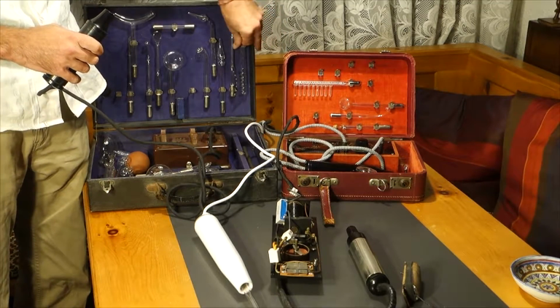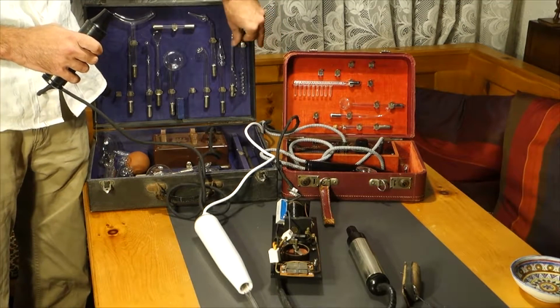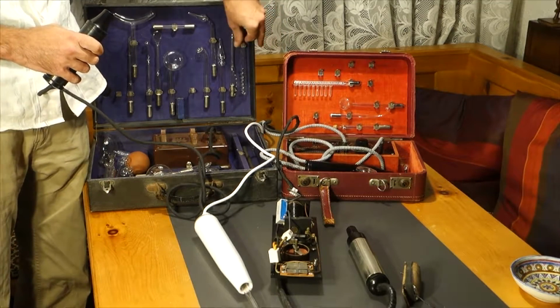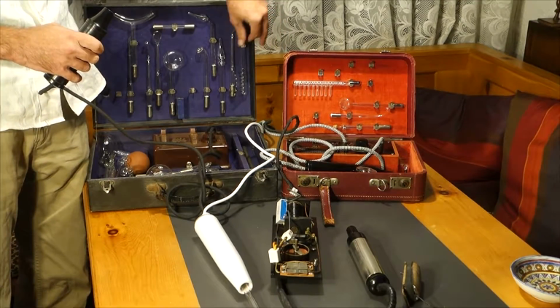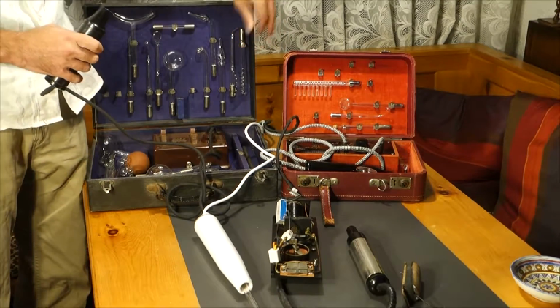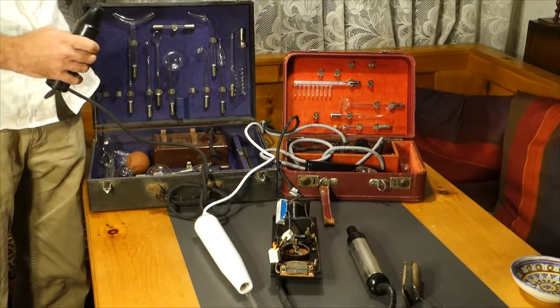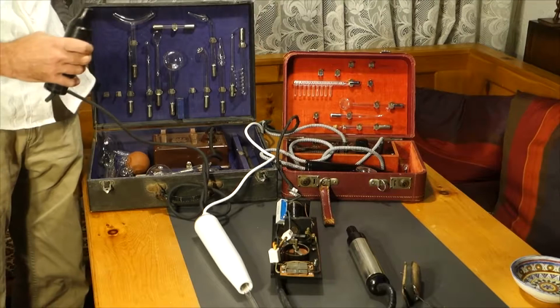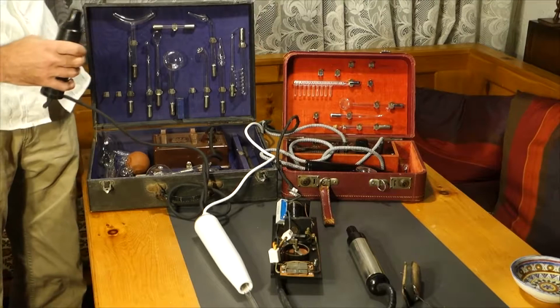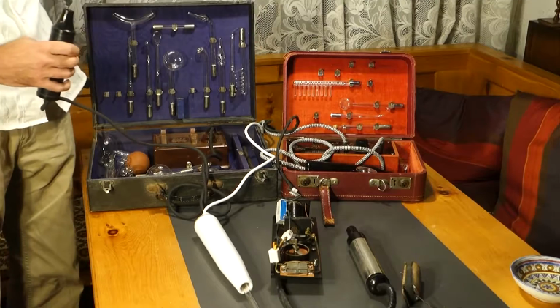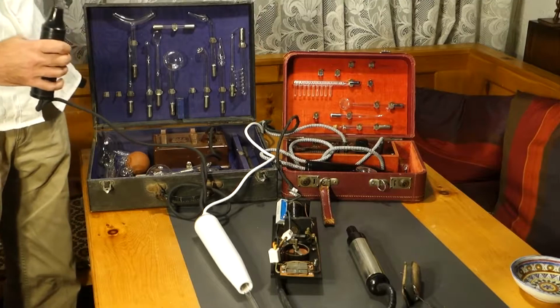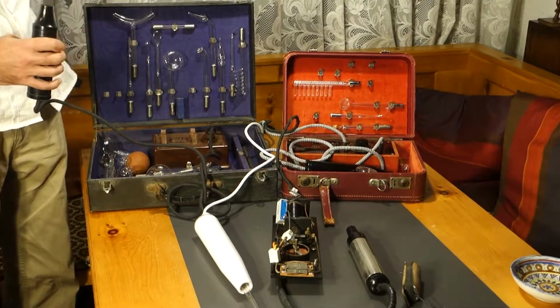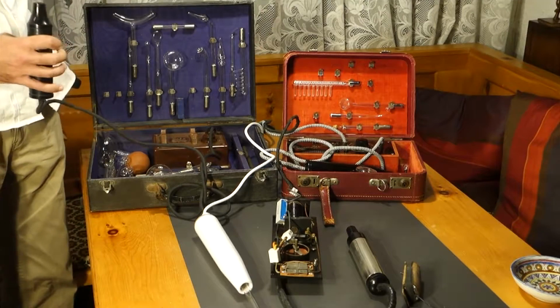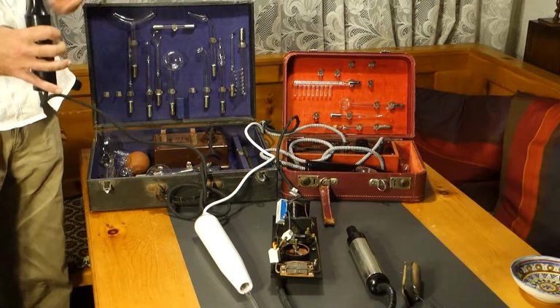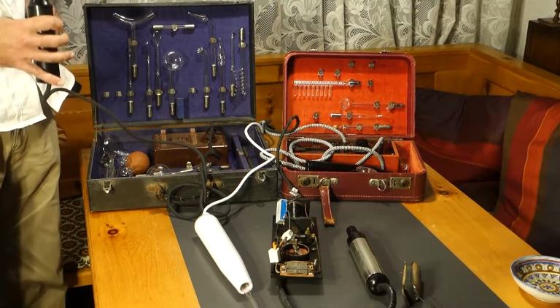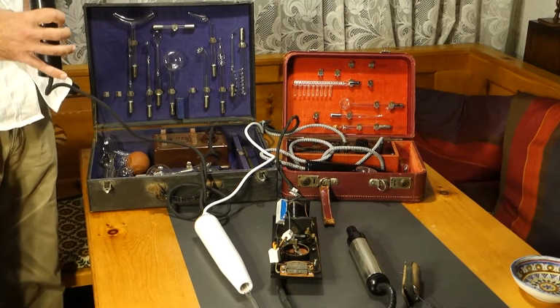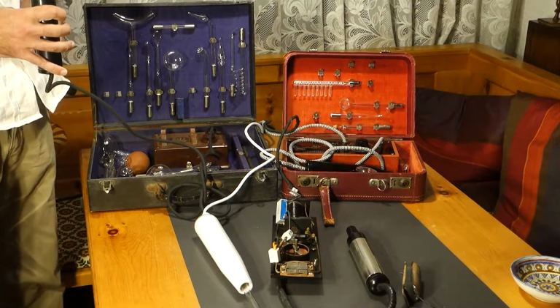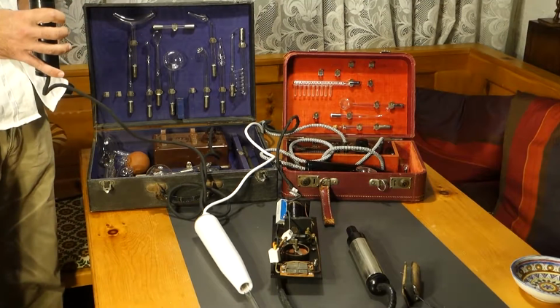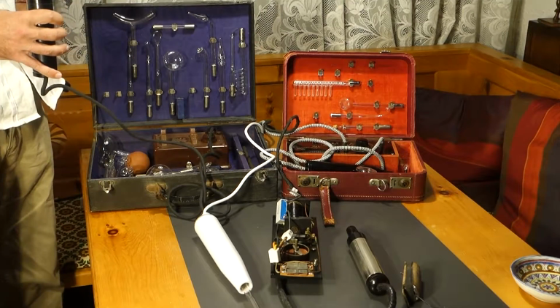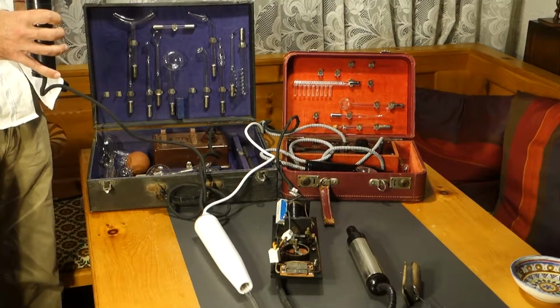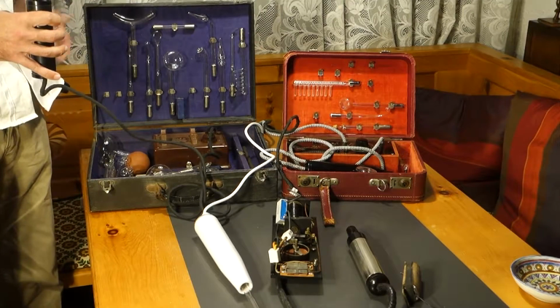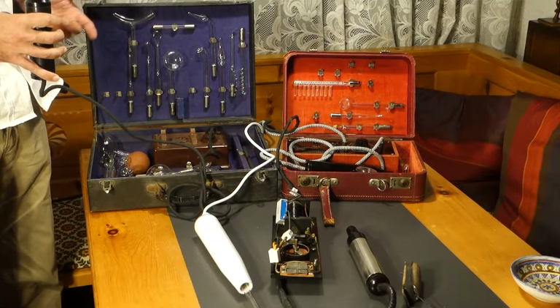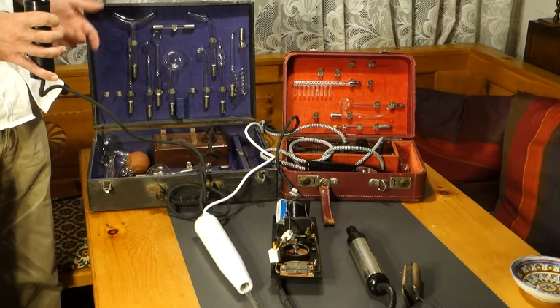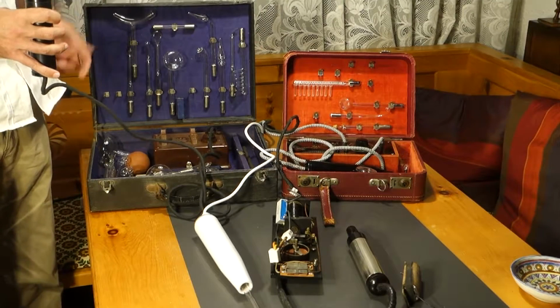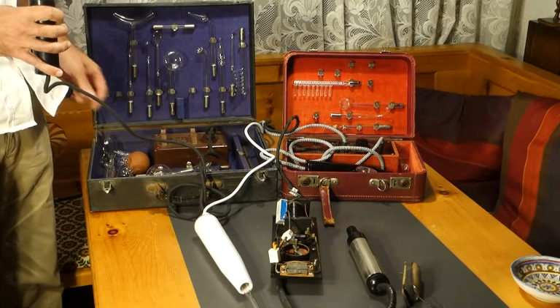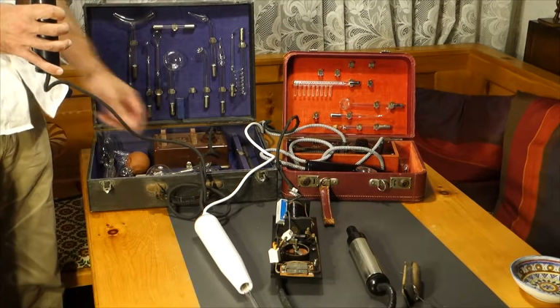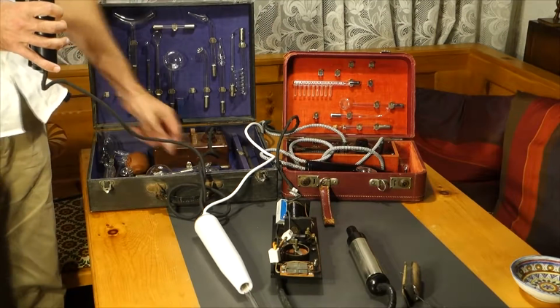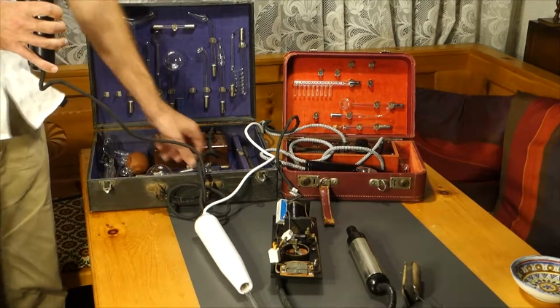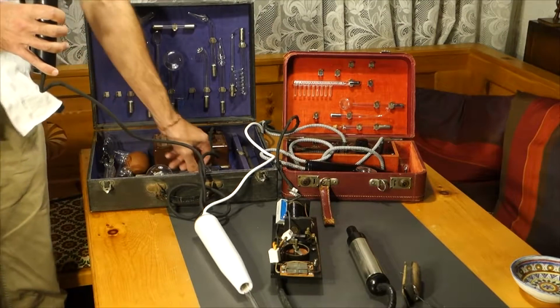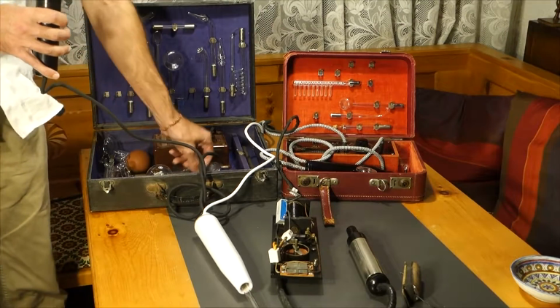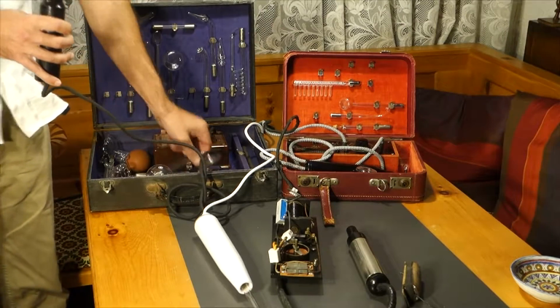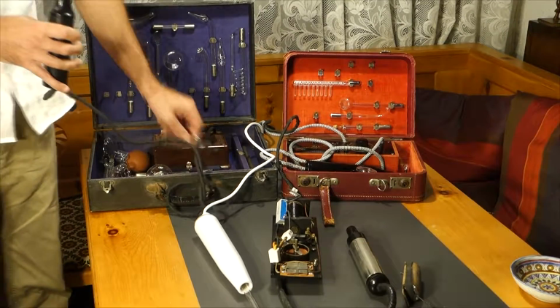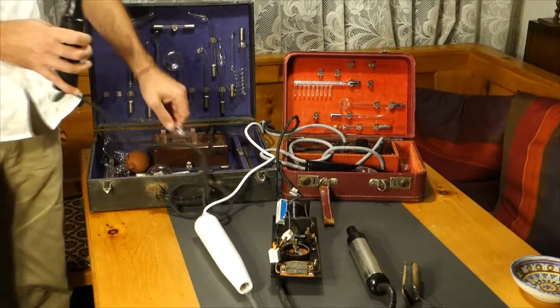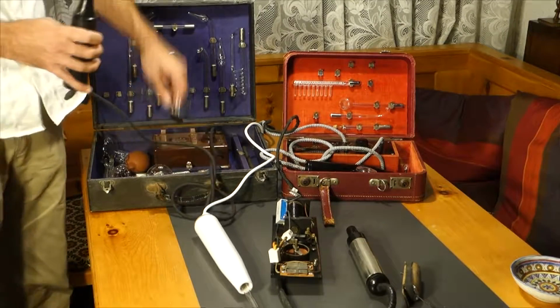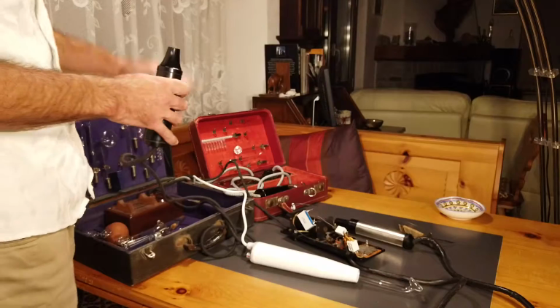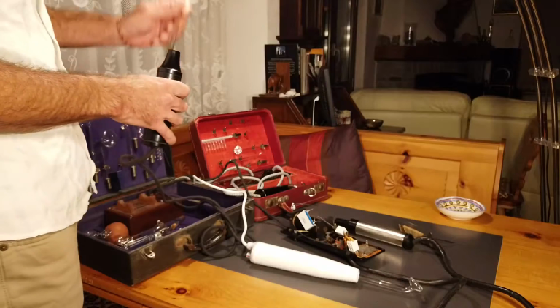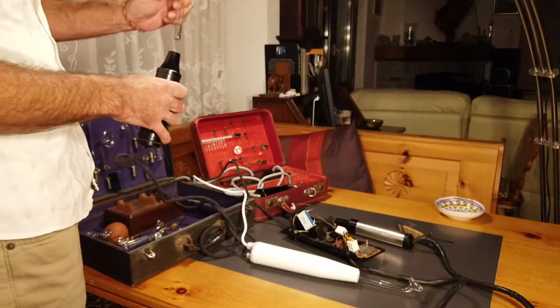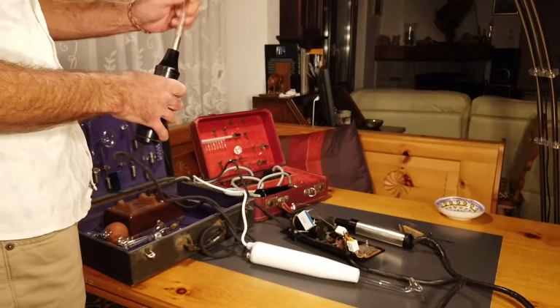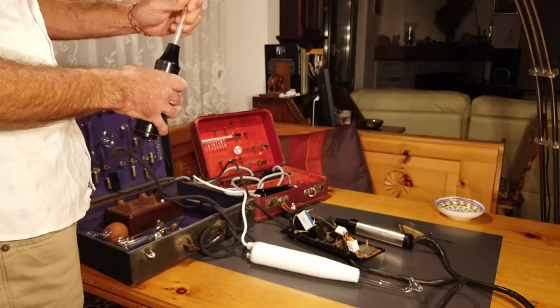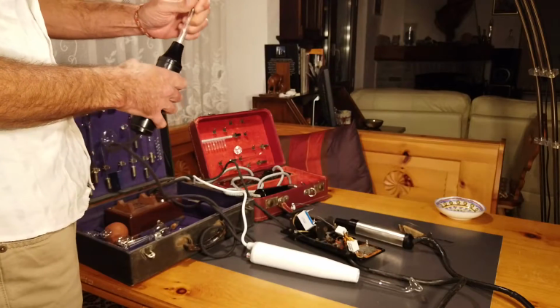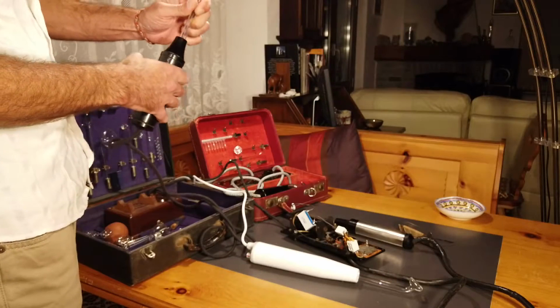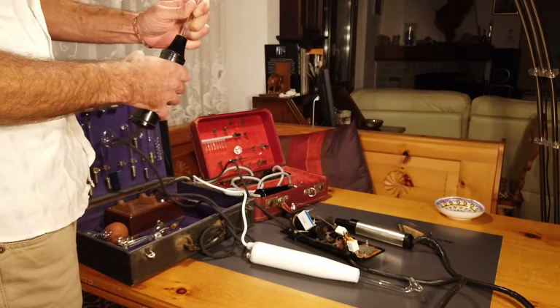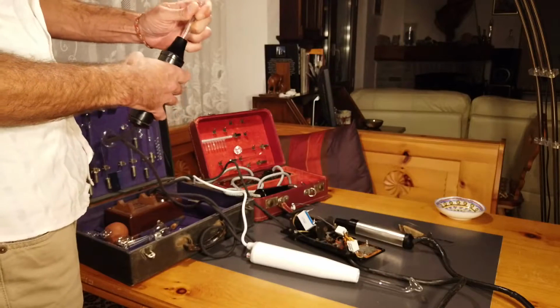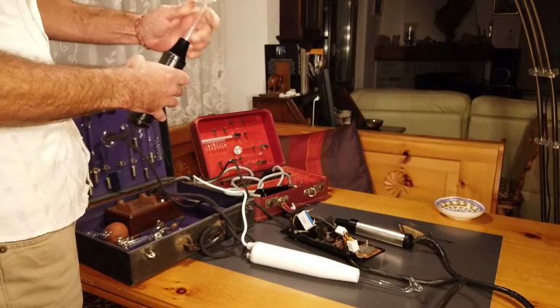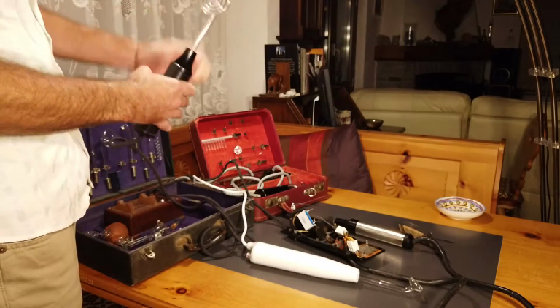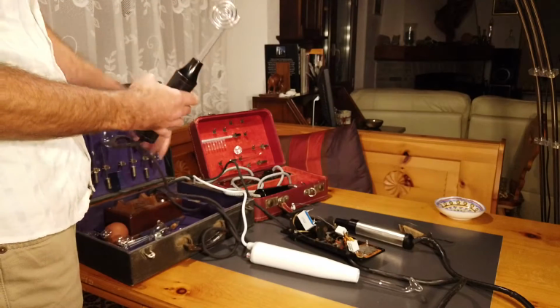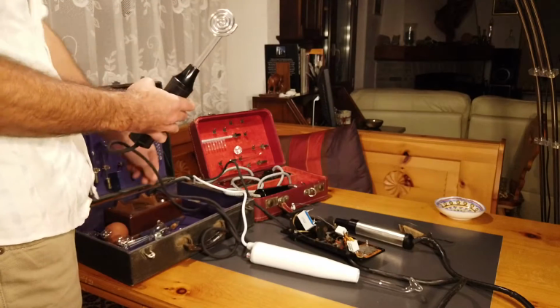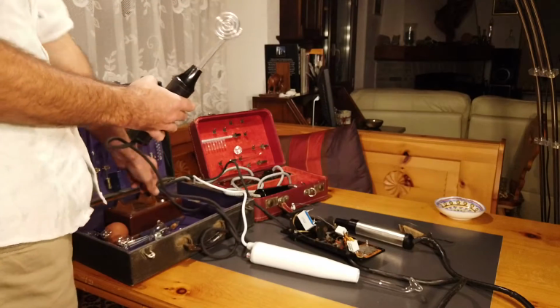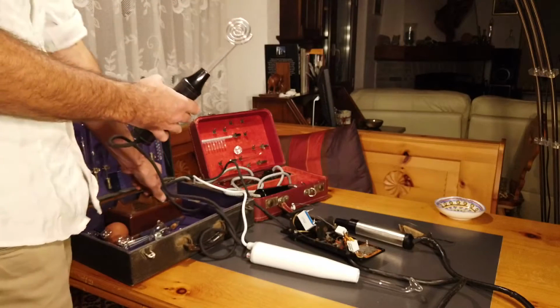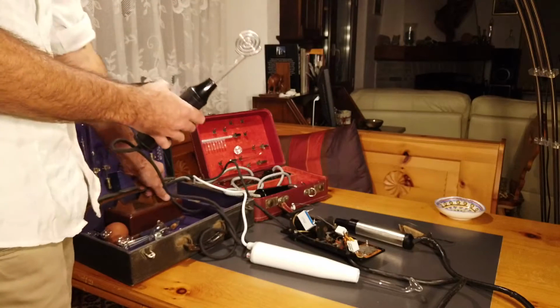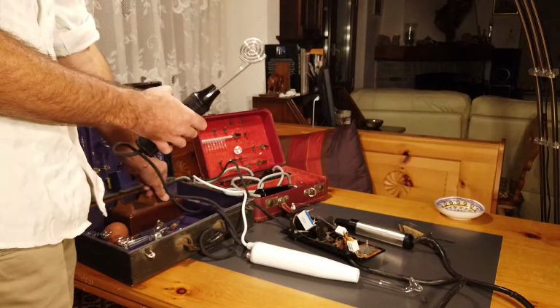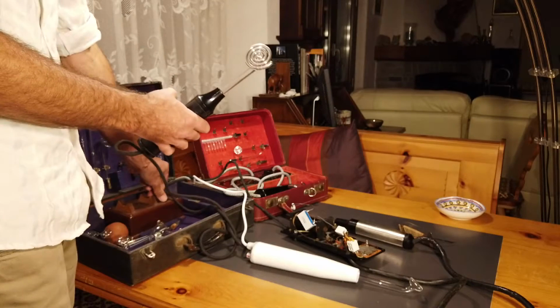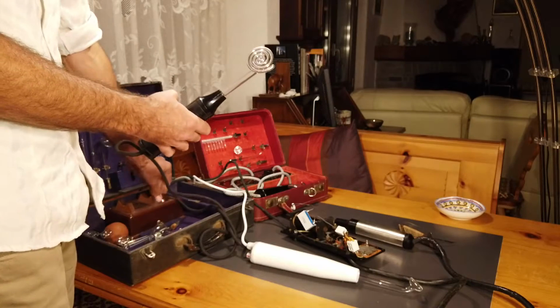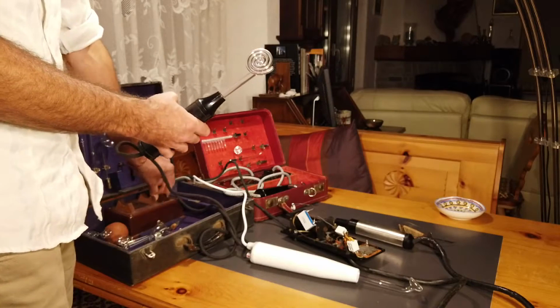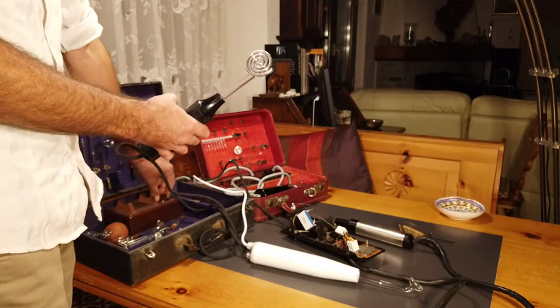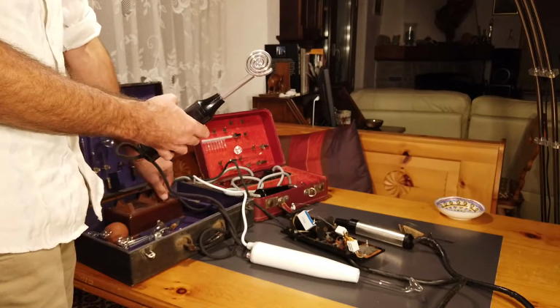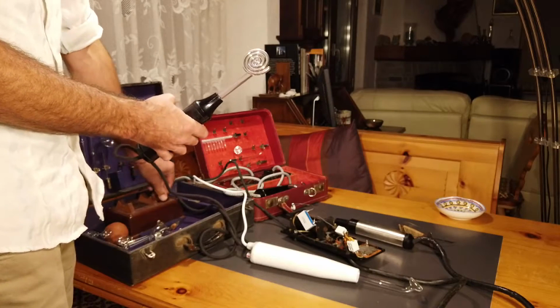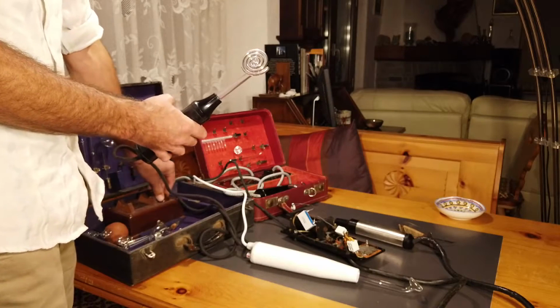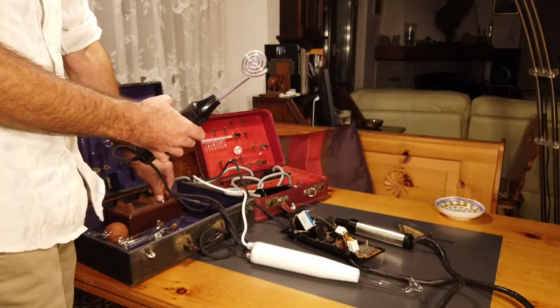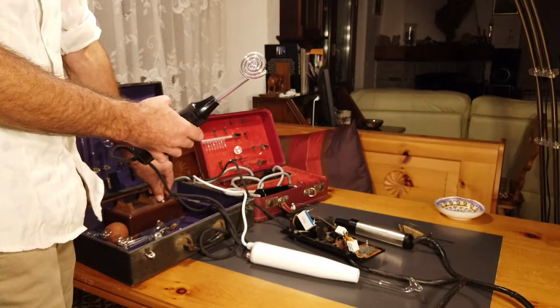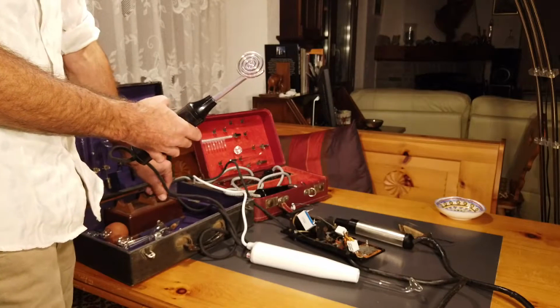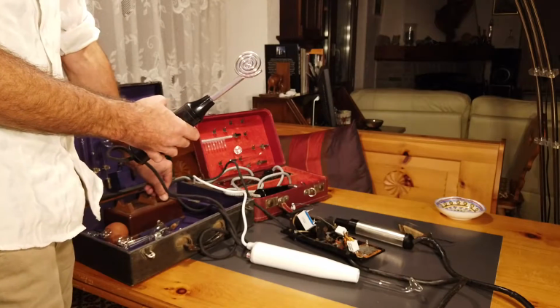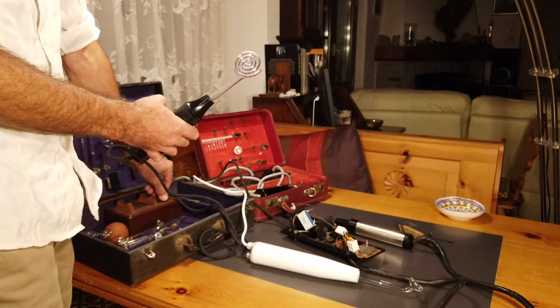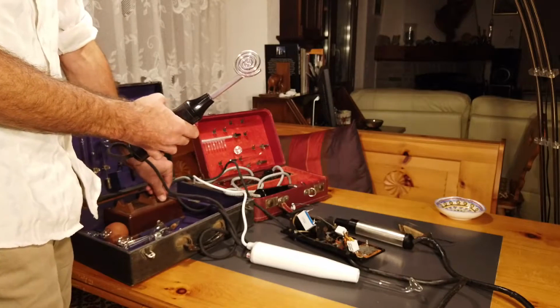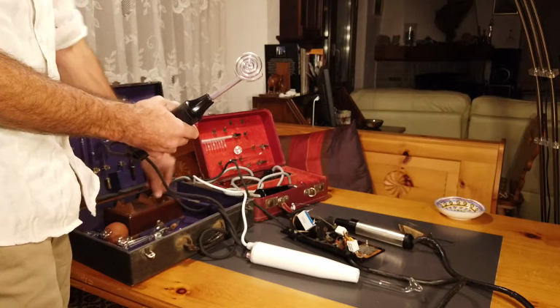Then we have more general-purpose electrodes like this one, which is just supposed to be used to treat a broader area.